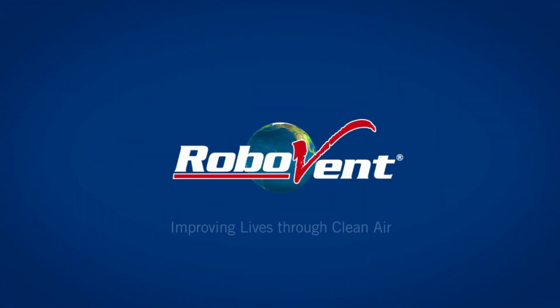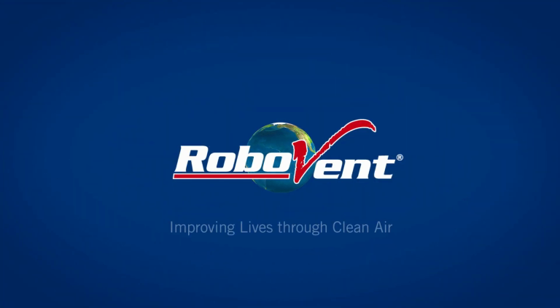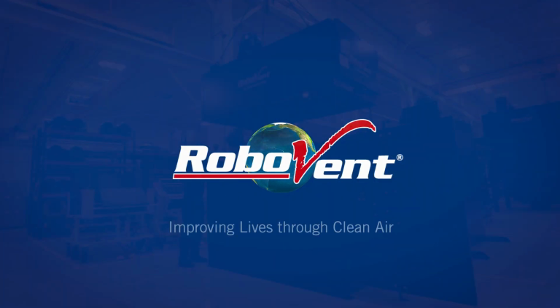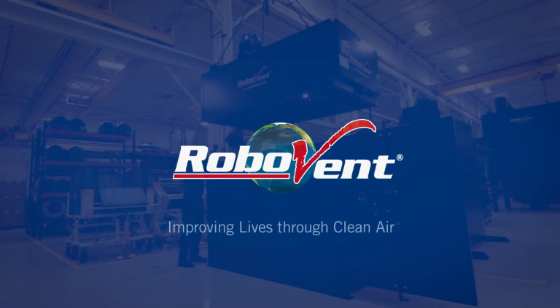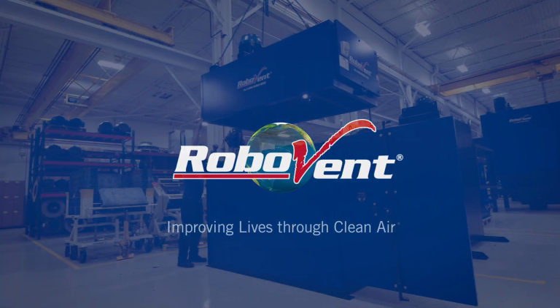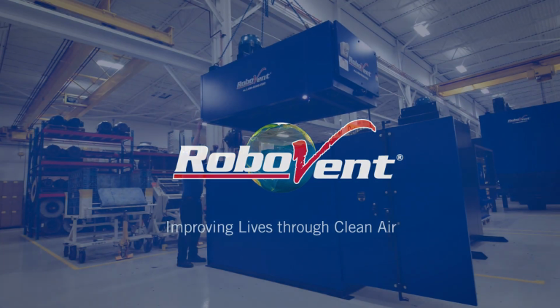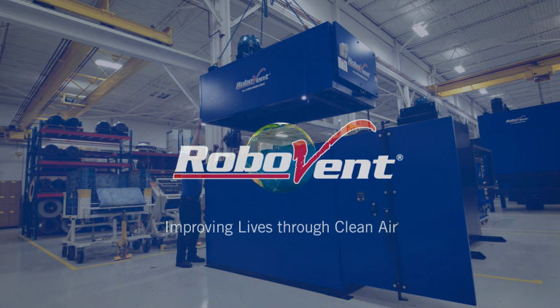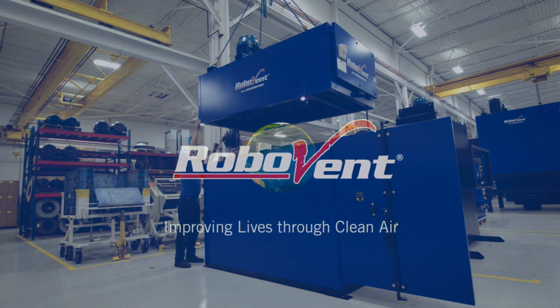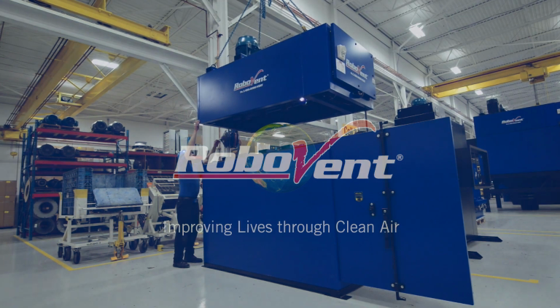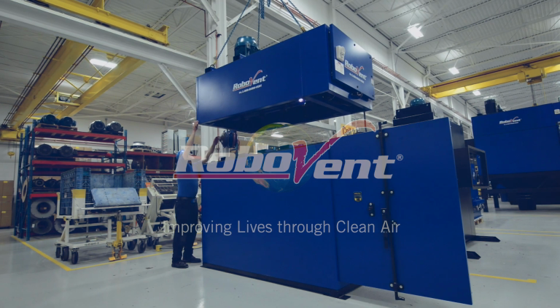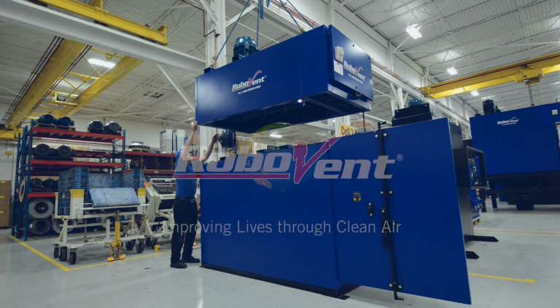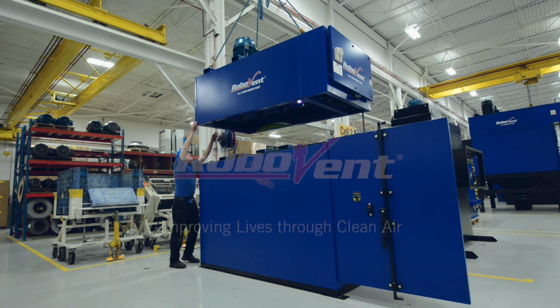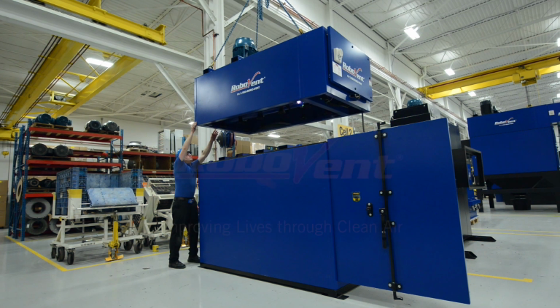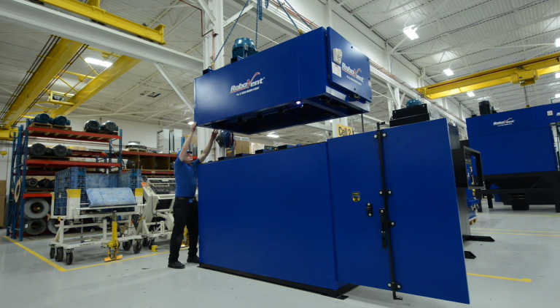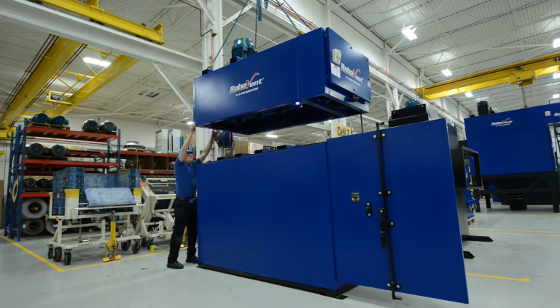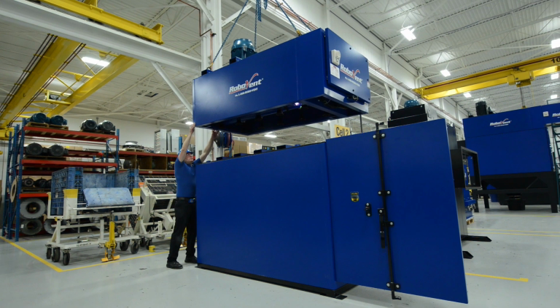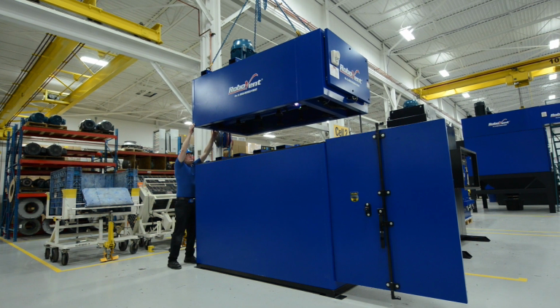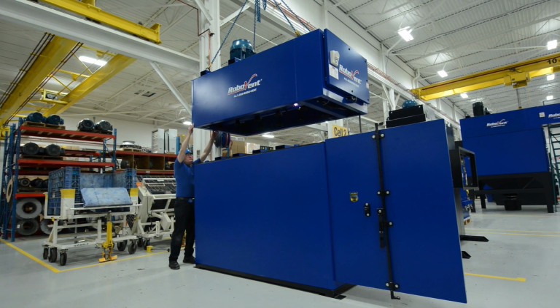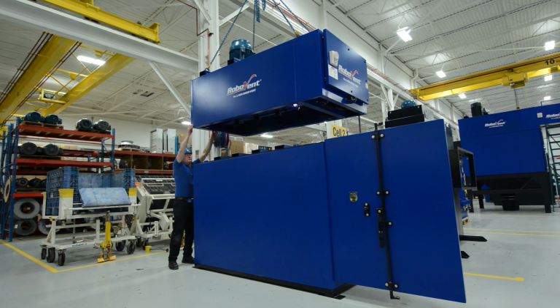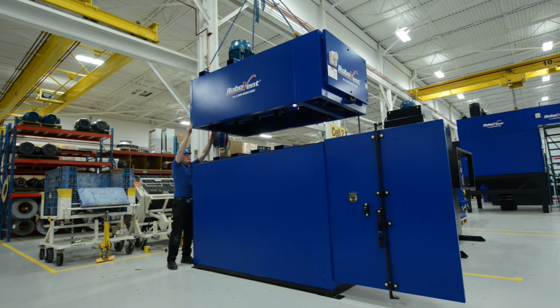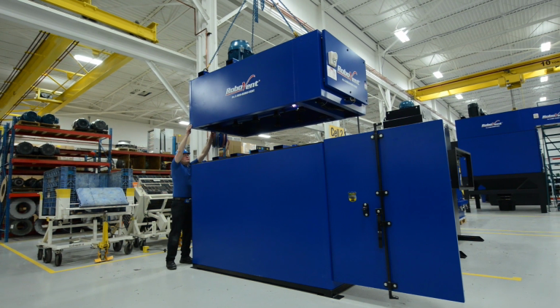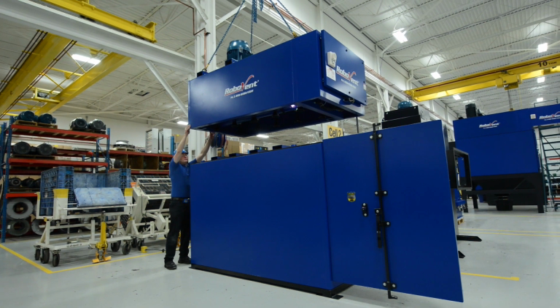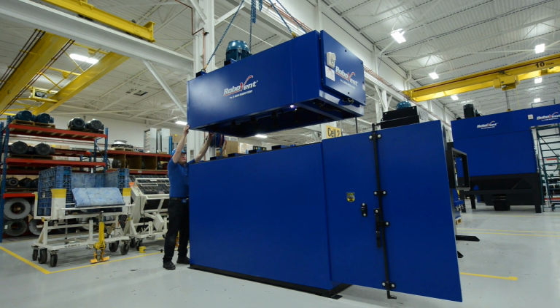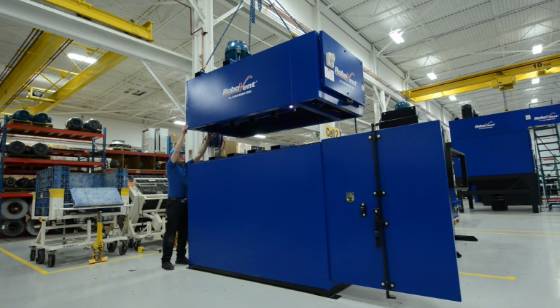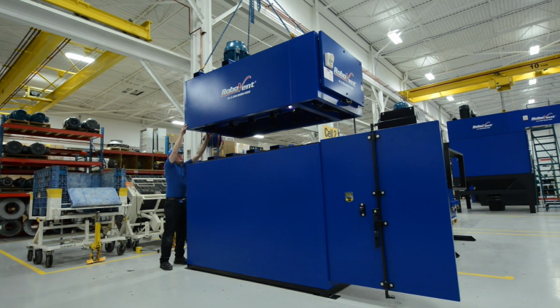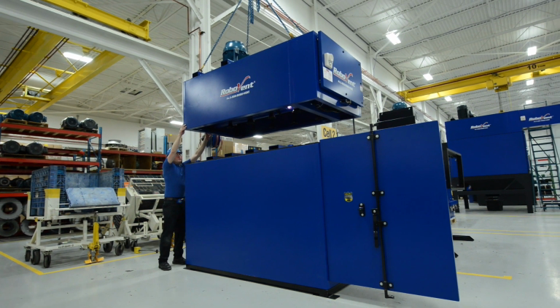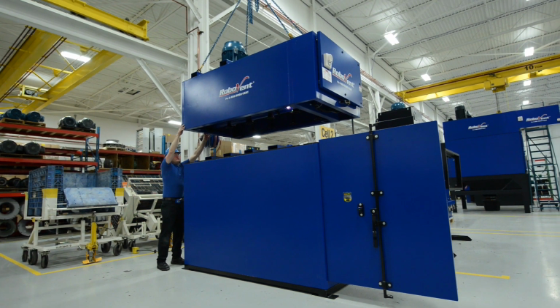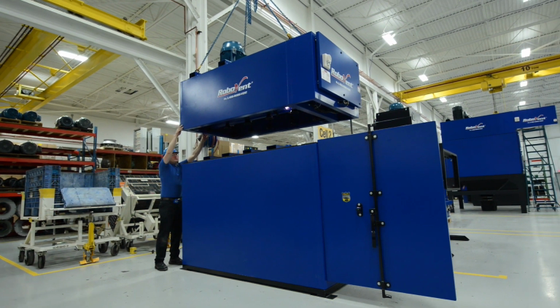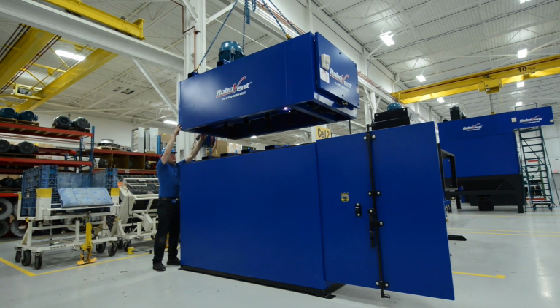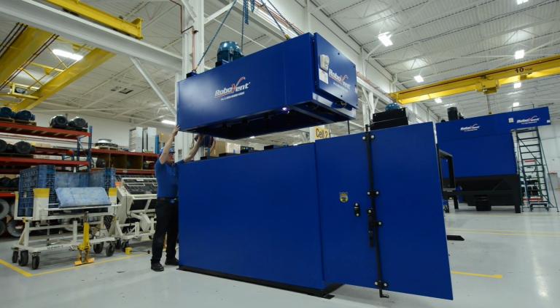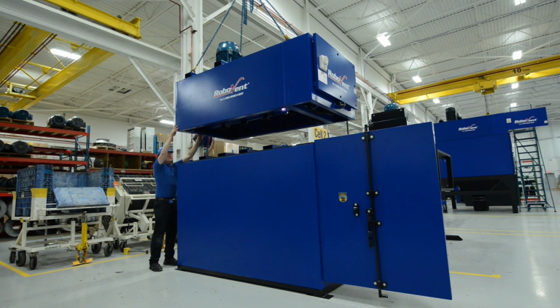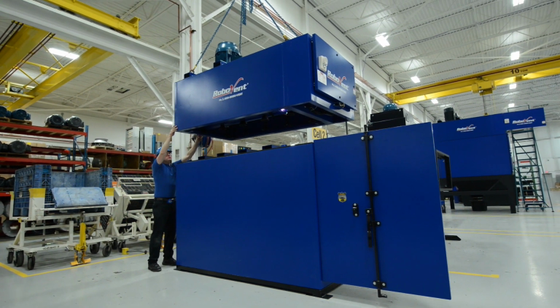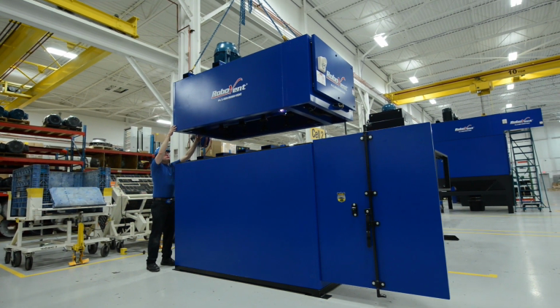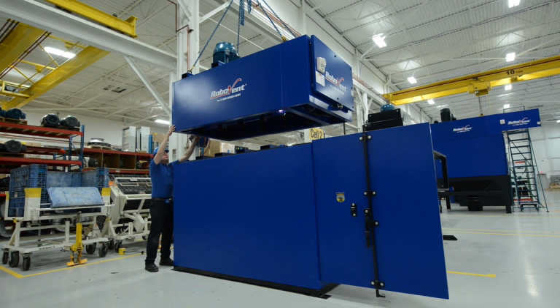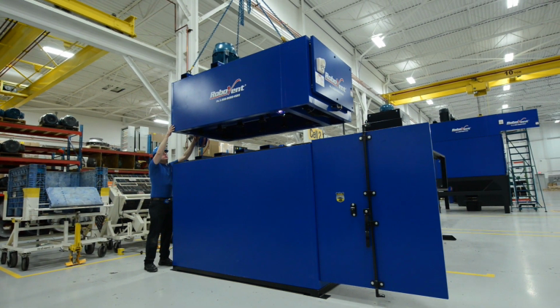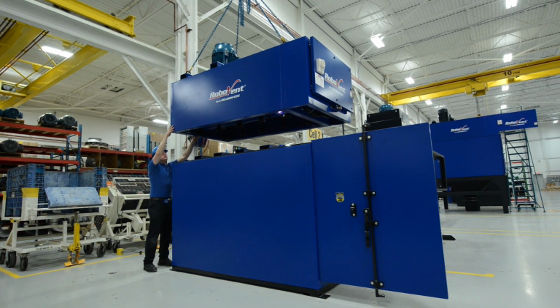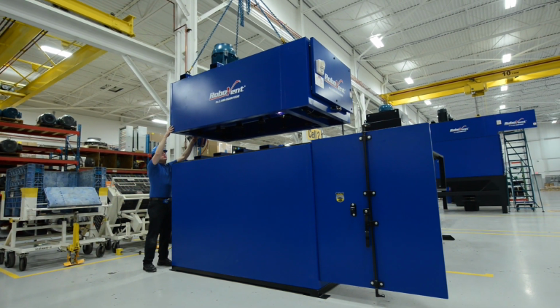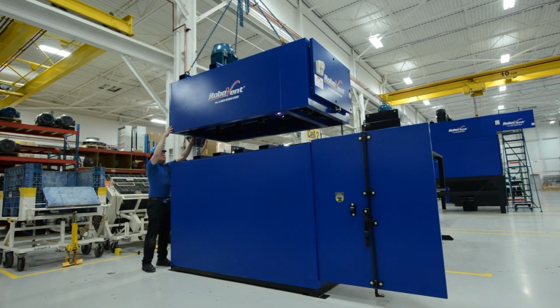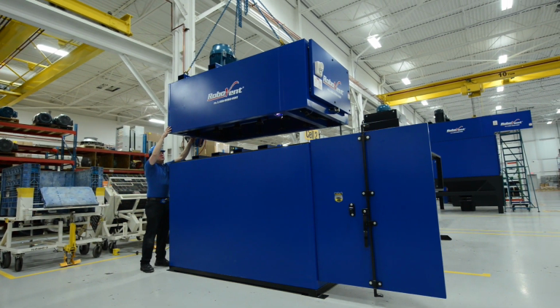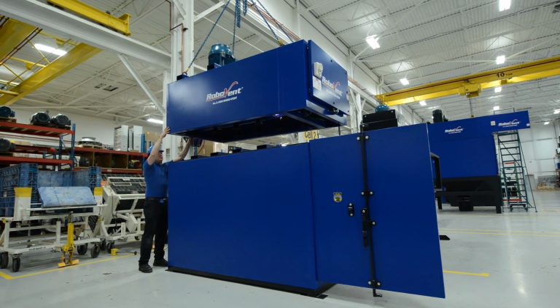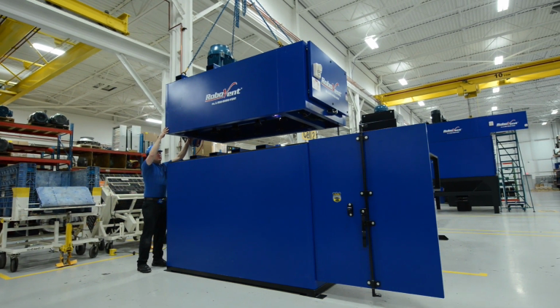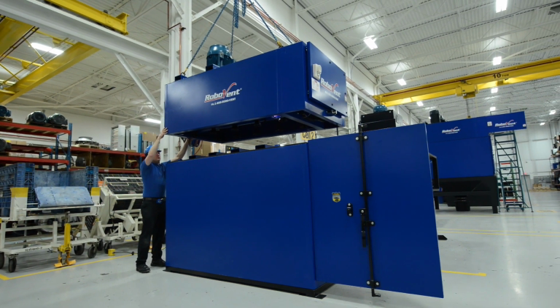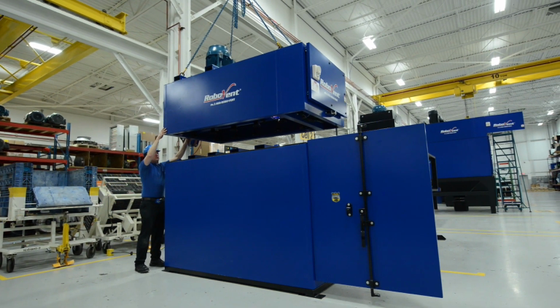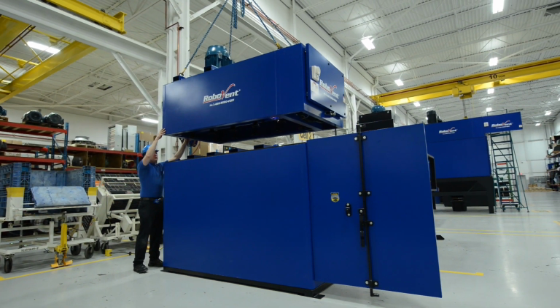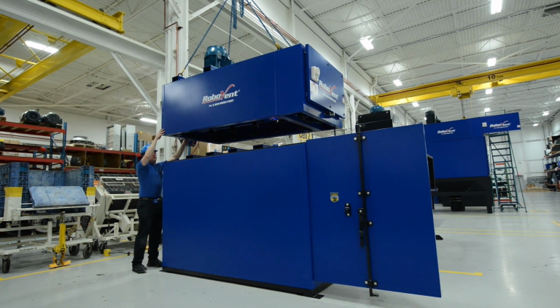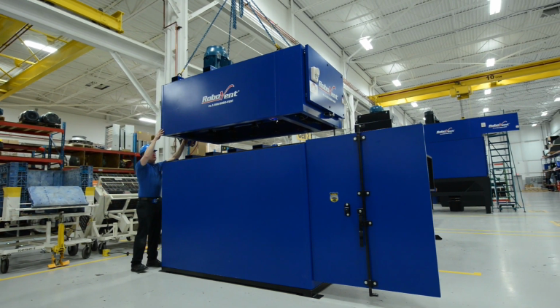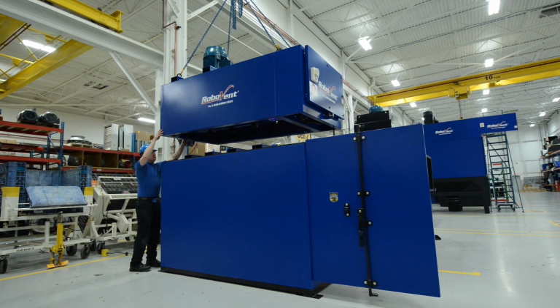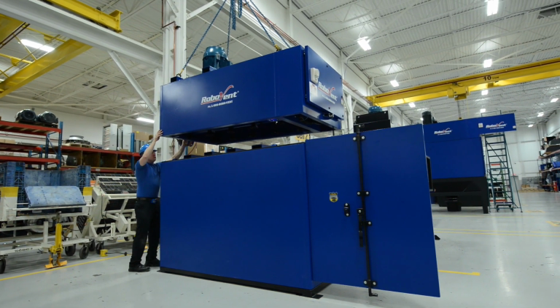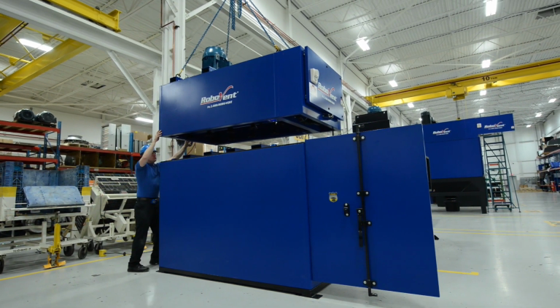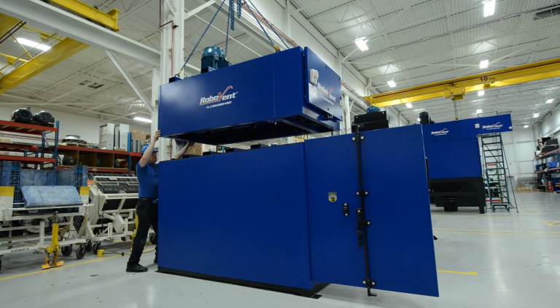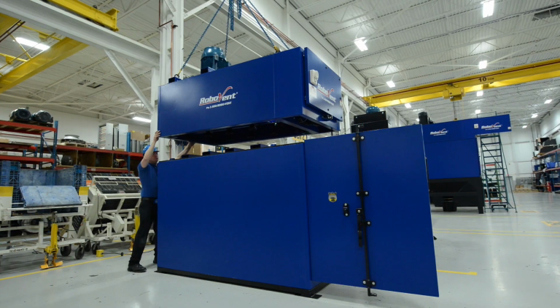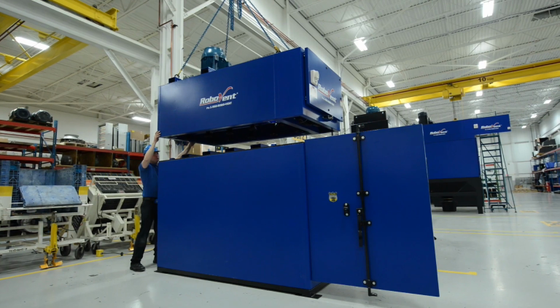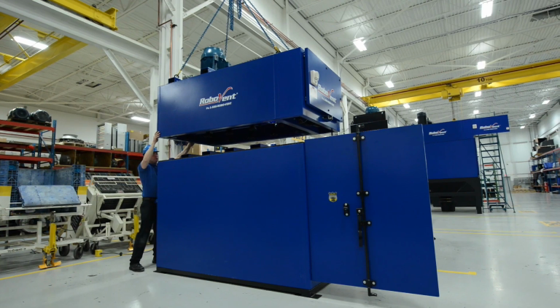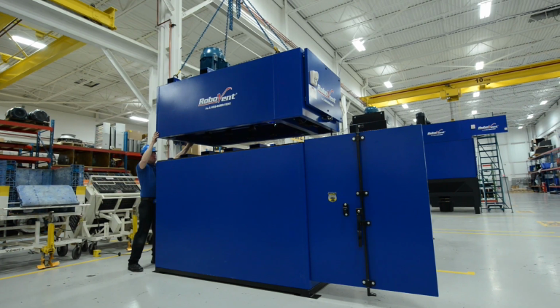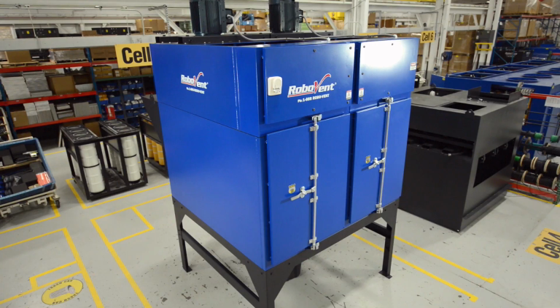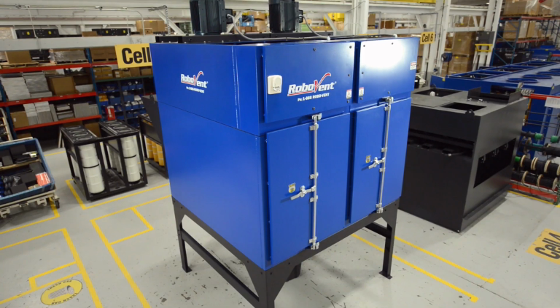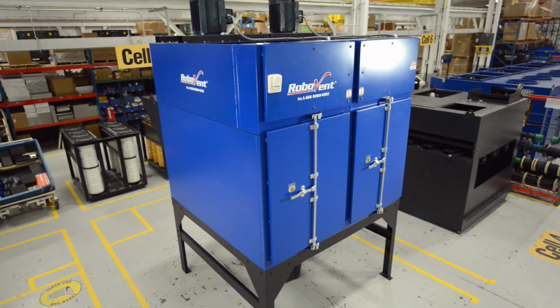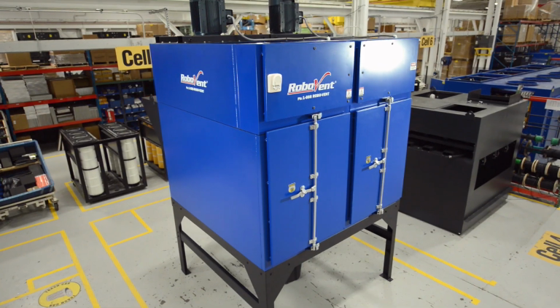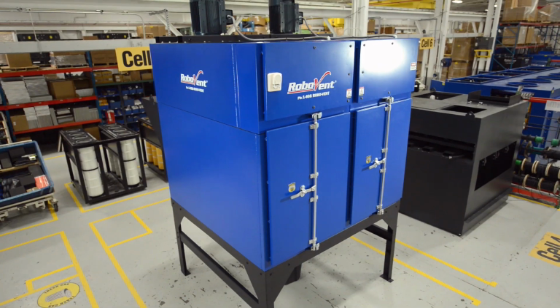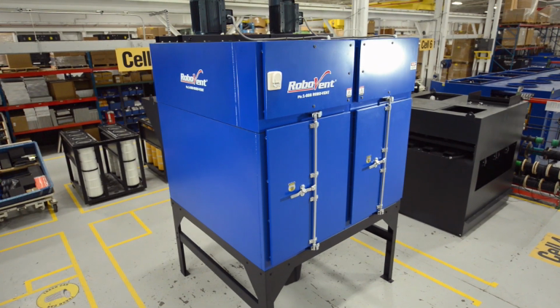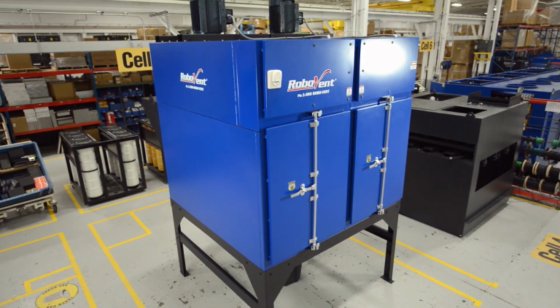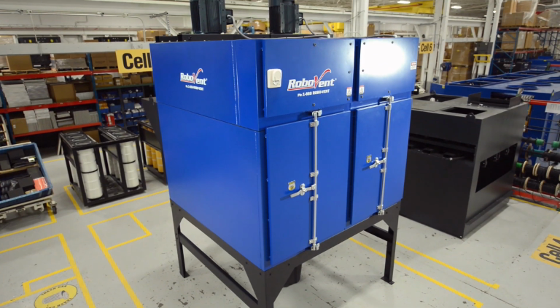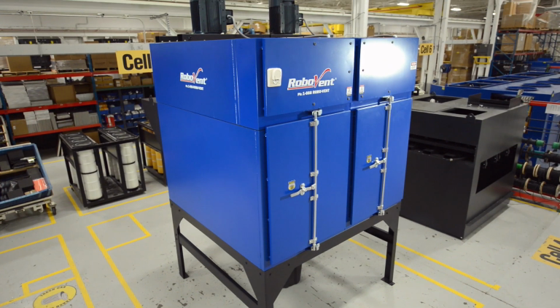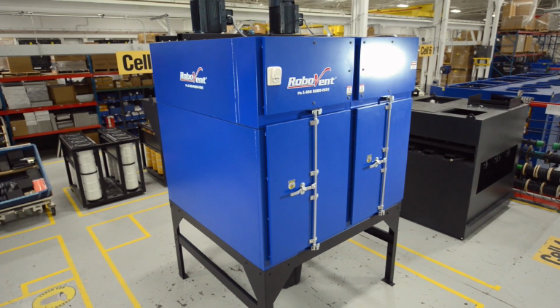If you're looking for the perfect fusion of filtration power, safety, and lower operating costs, you need RoboVent Fusion.